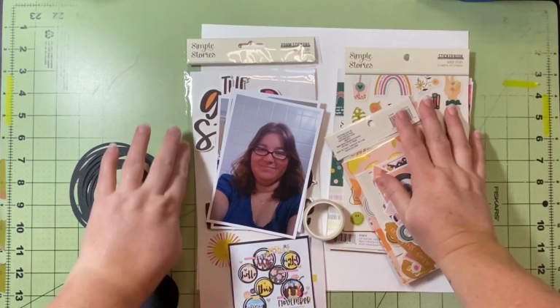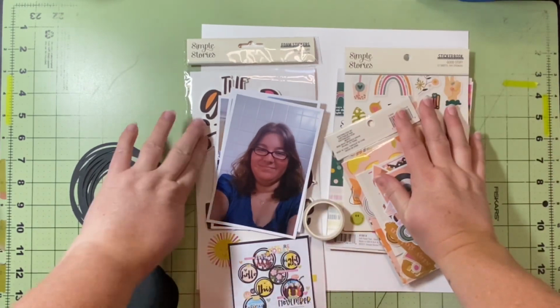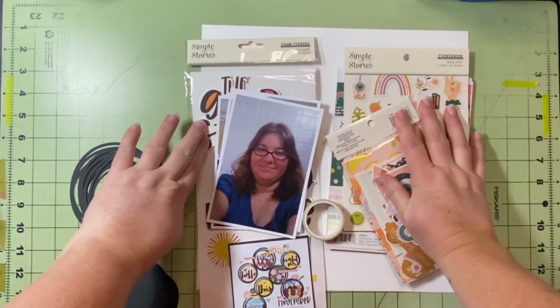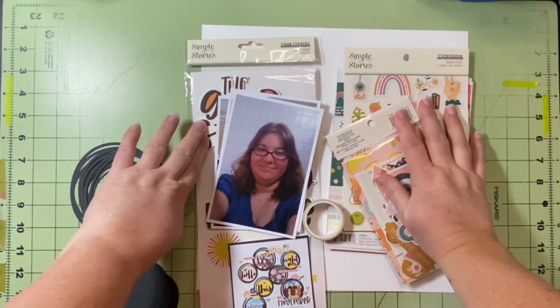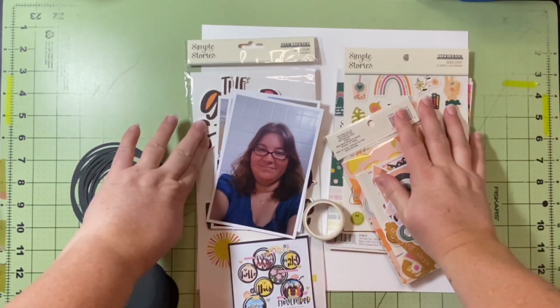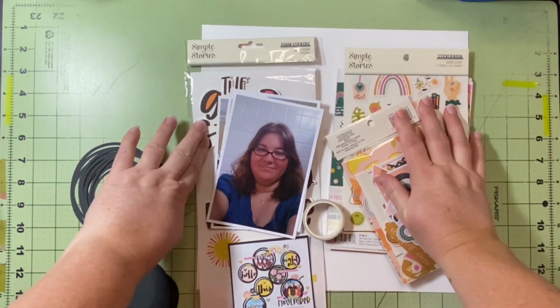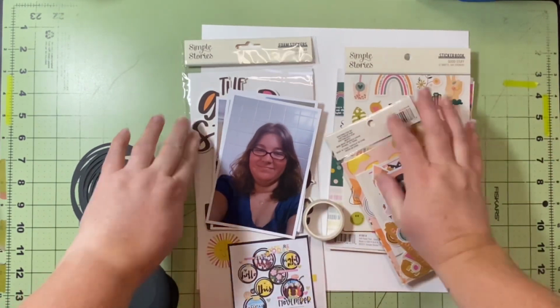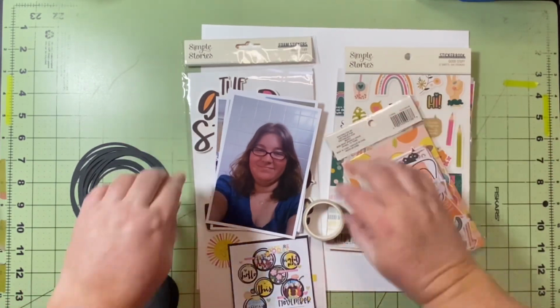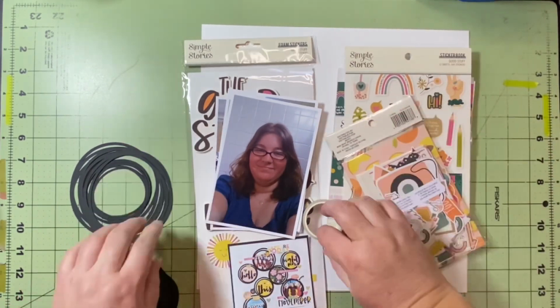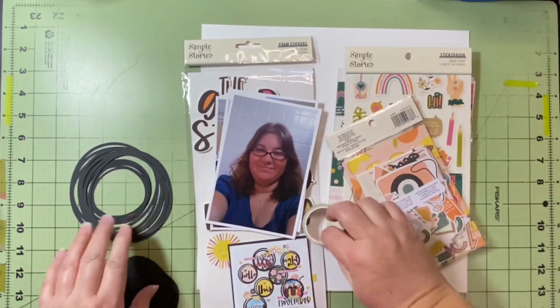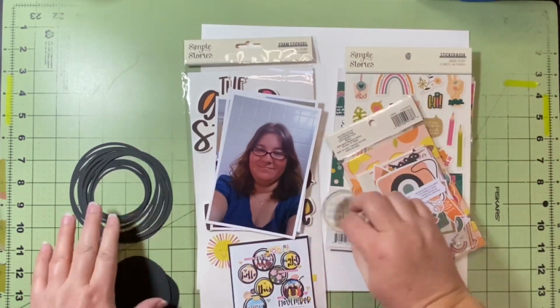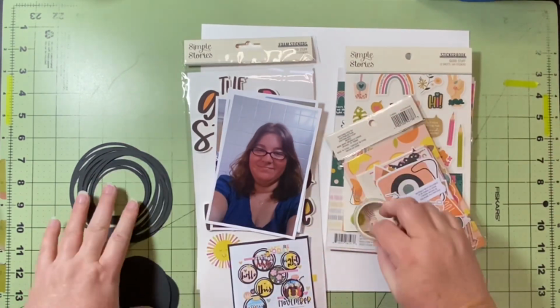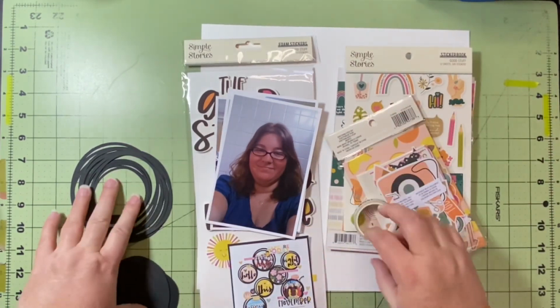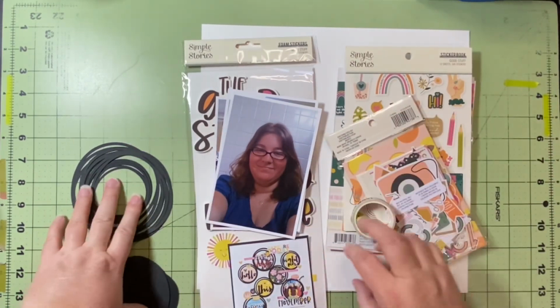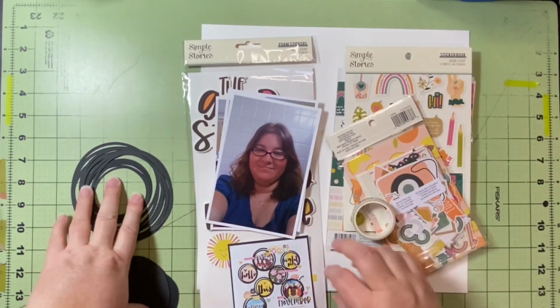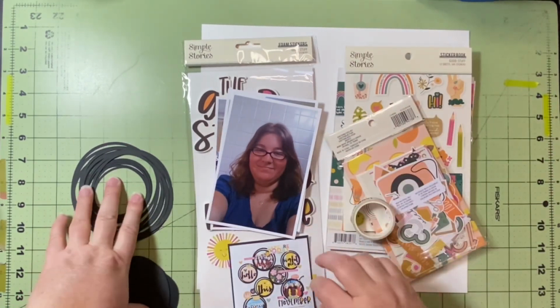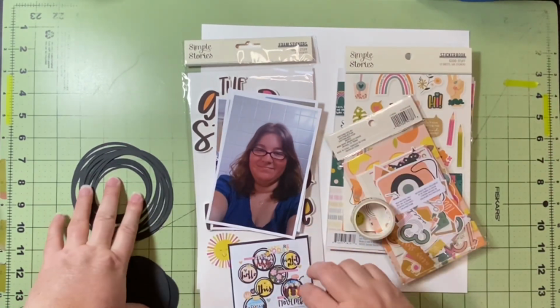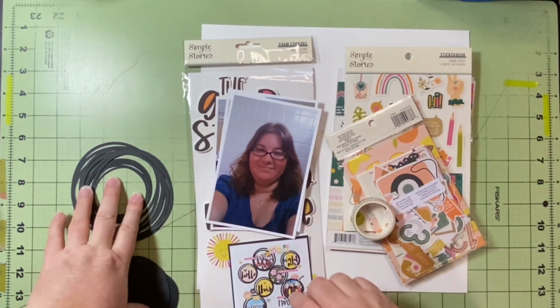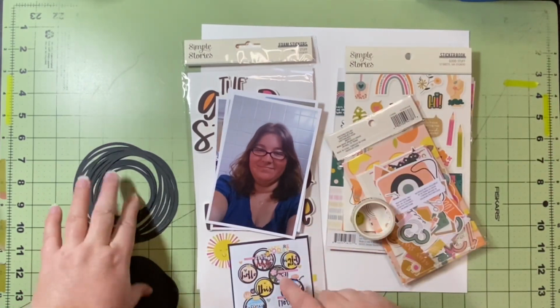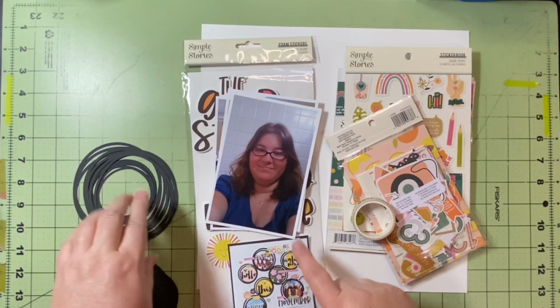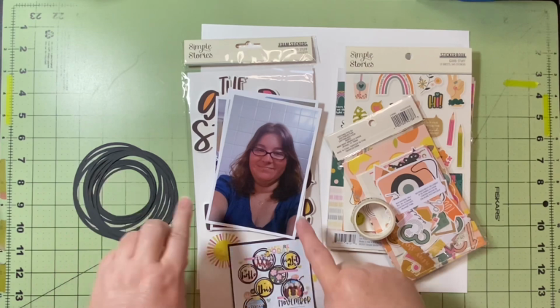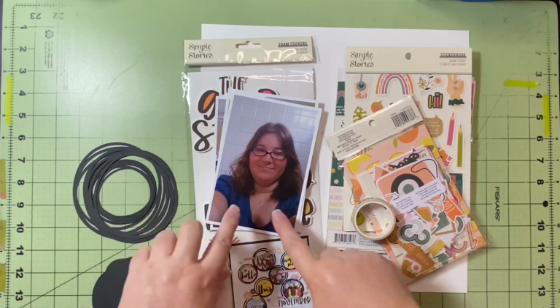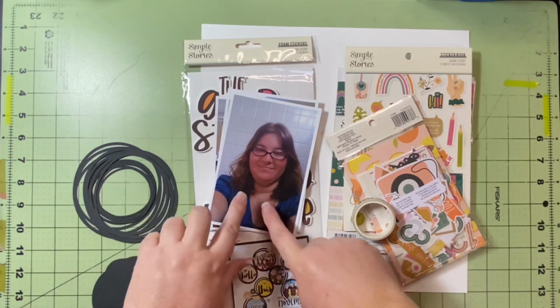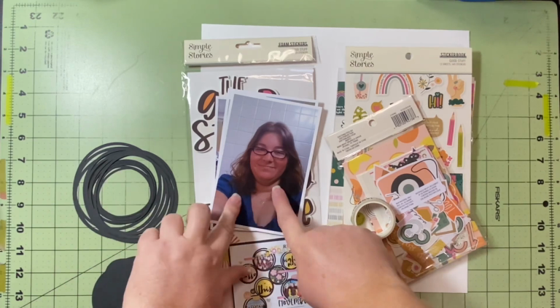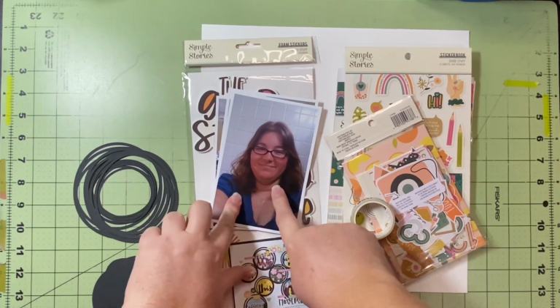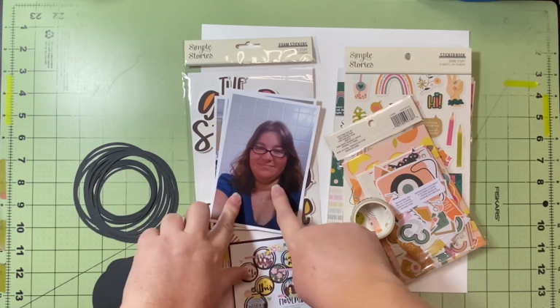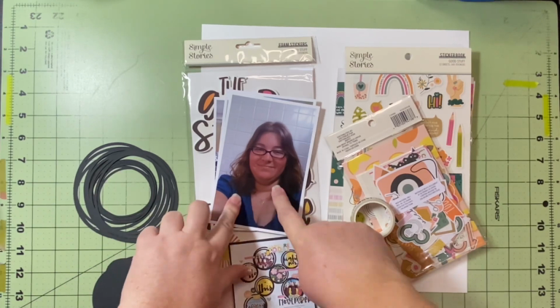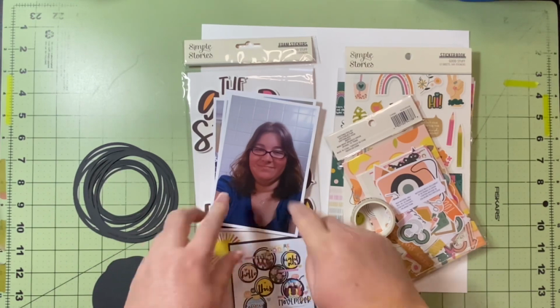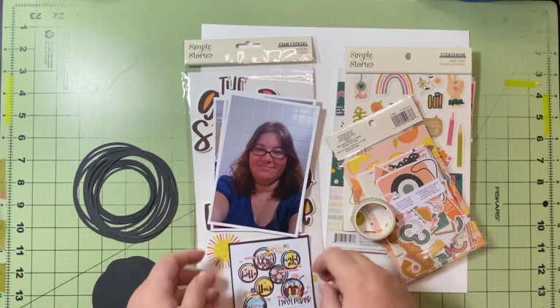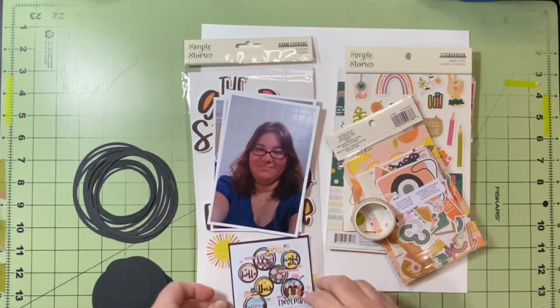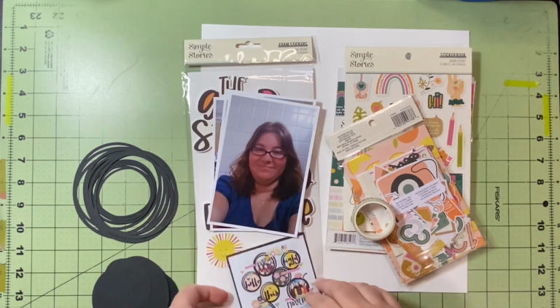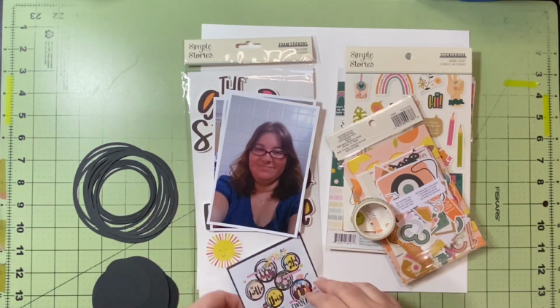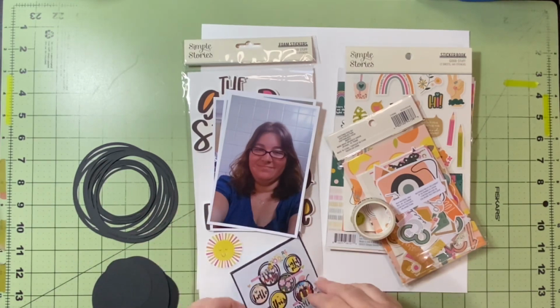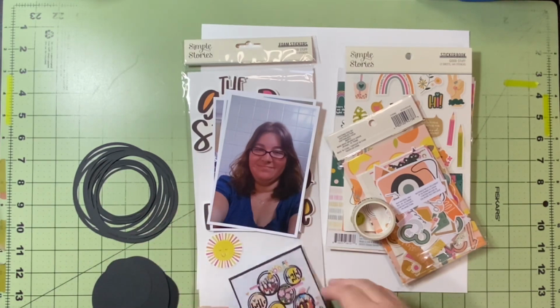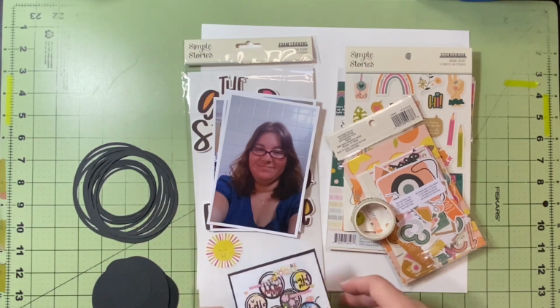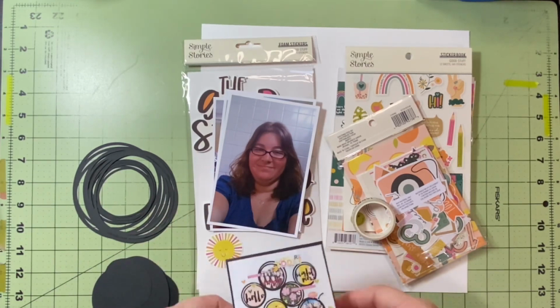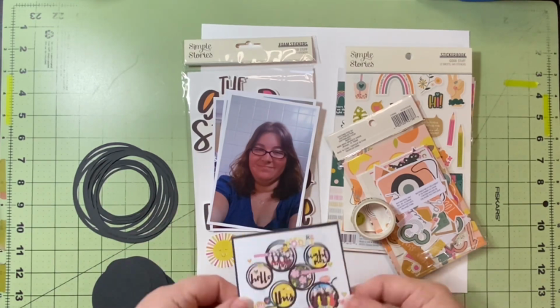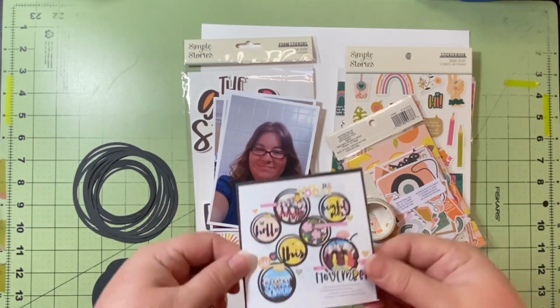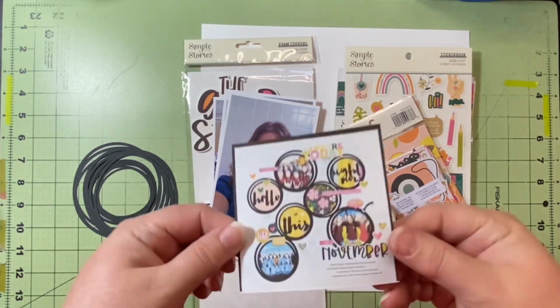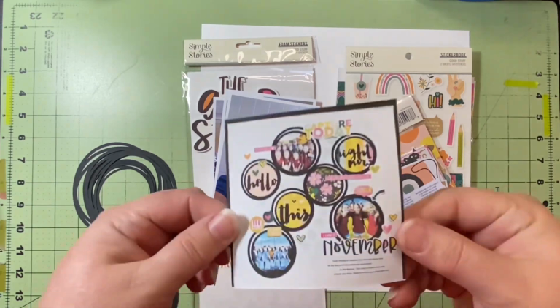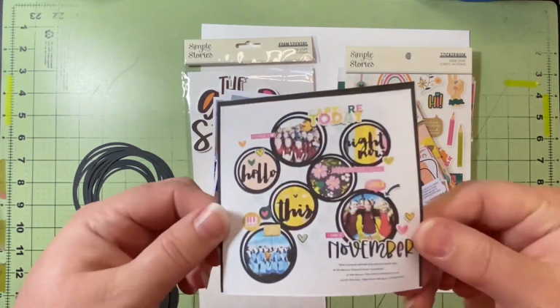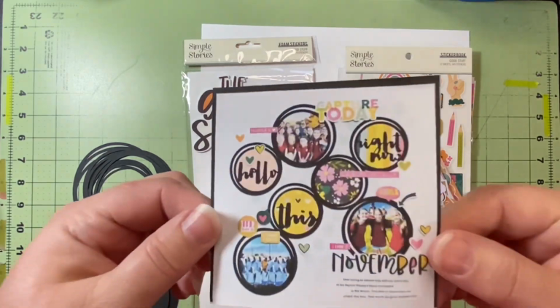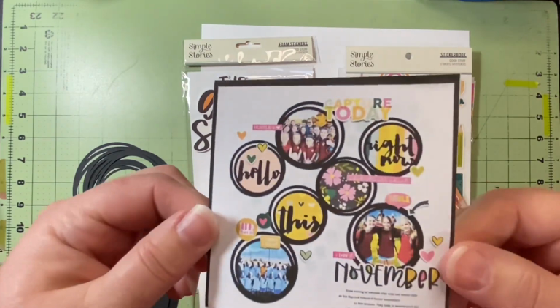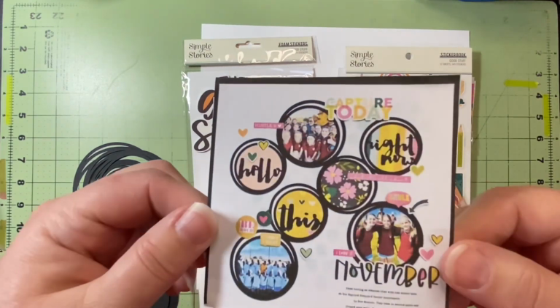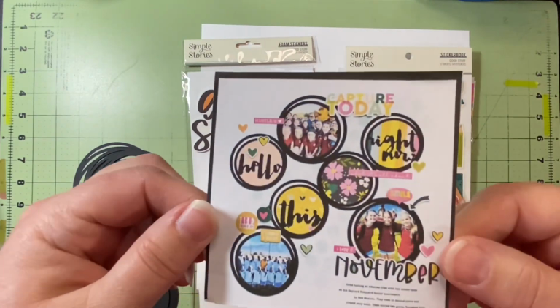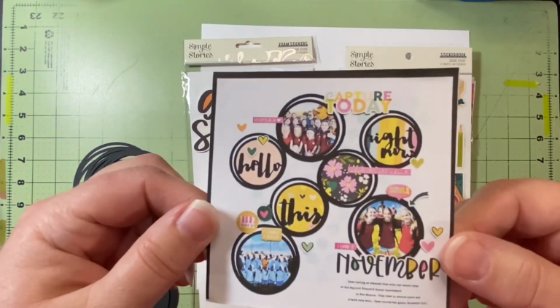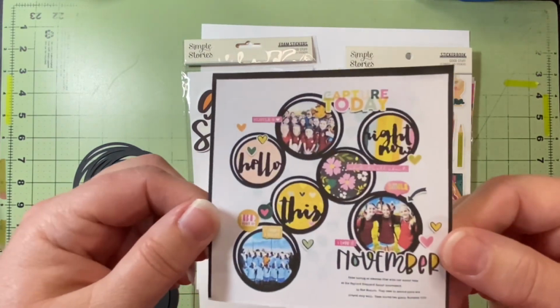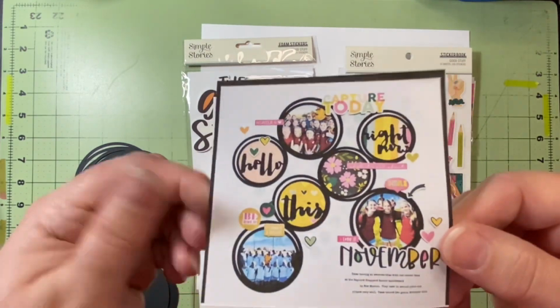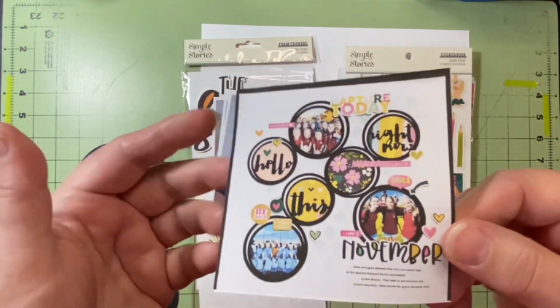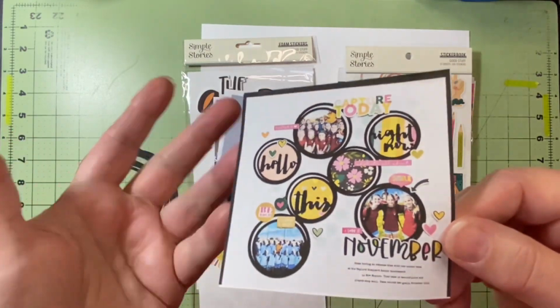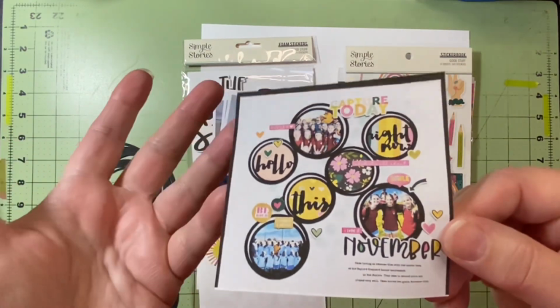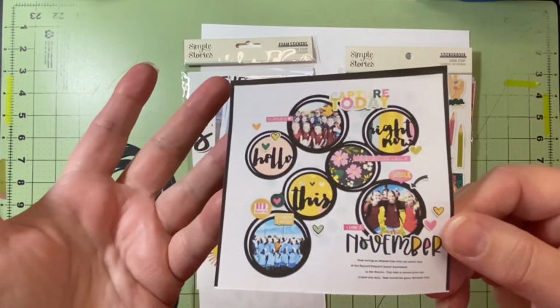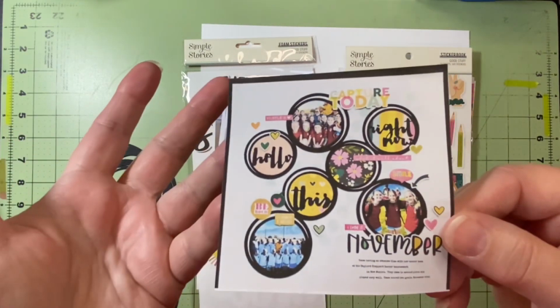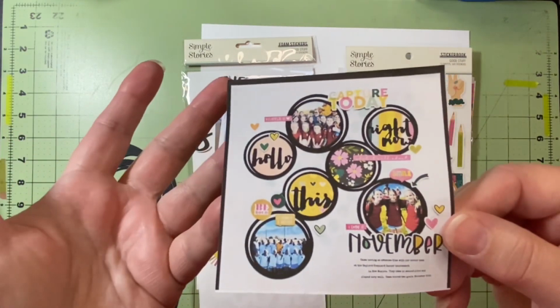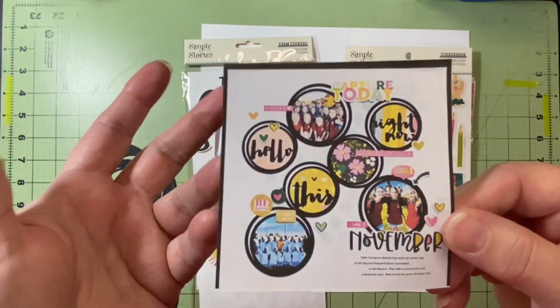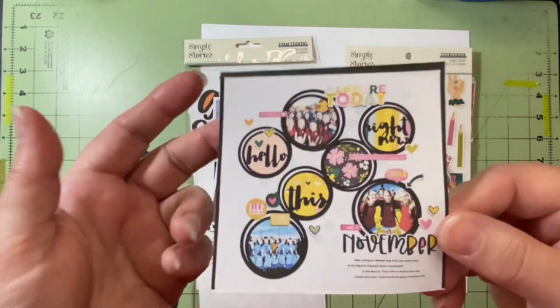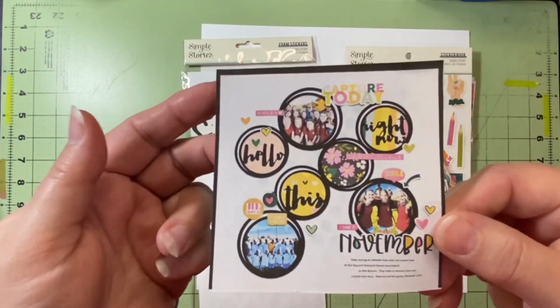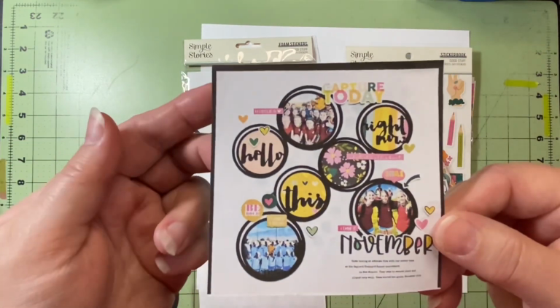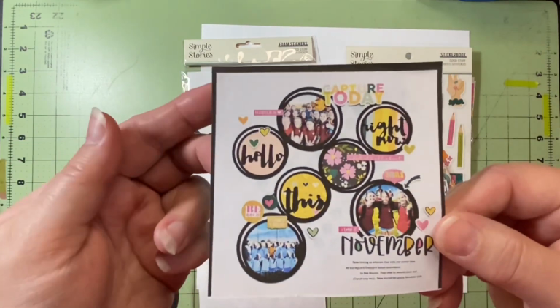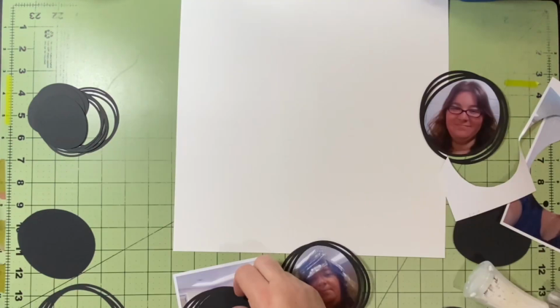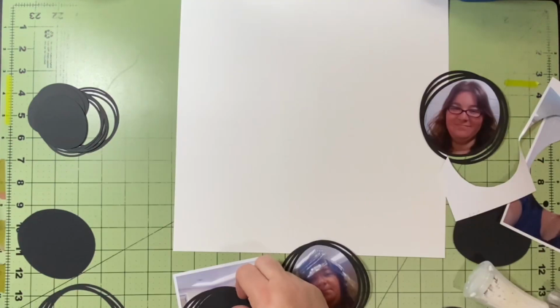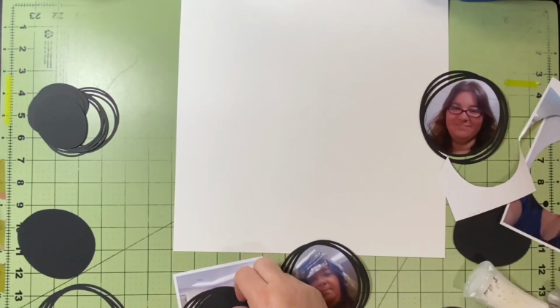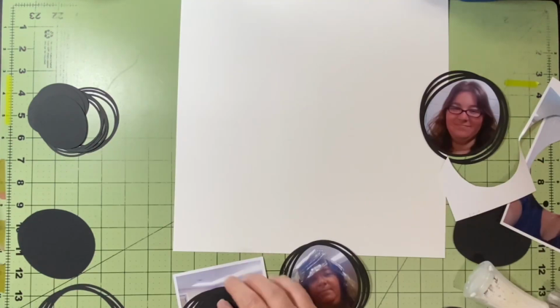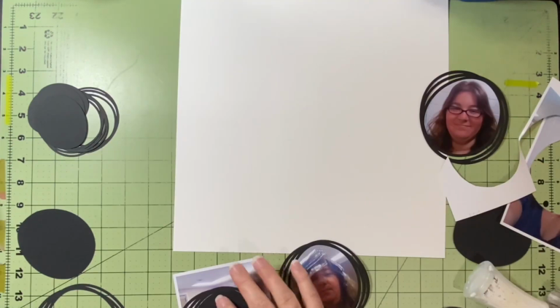So I have my papers, my embellishments, my Cricut cuts, my pictures, and this layout — so let's see how this goes.